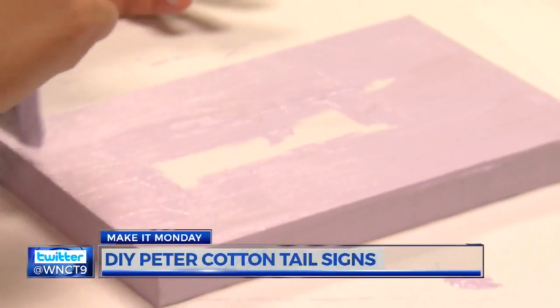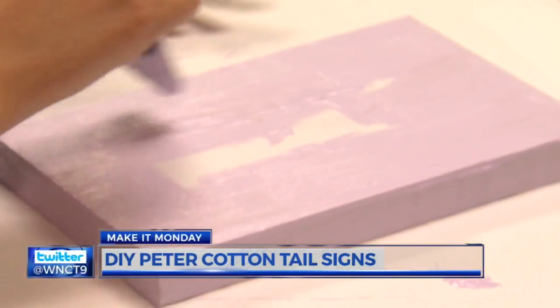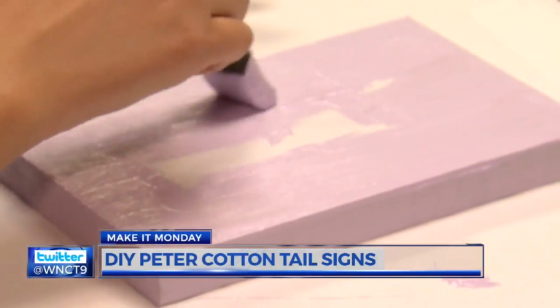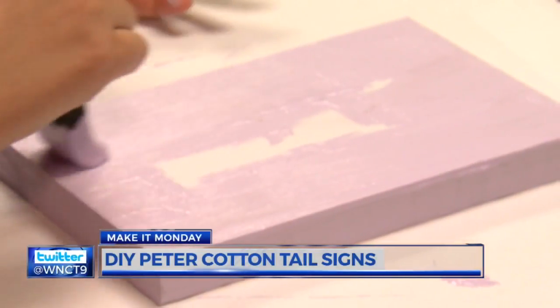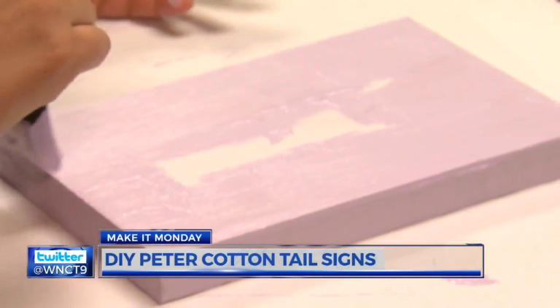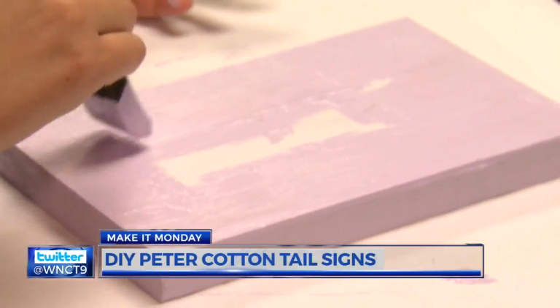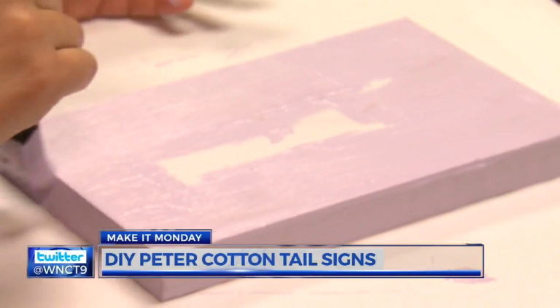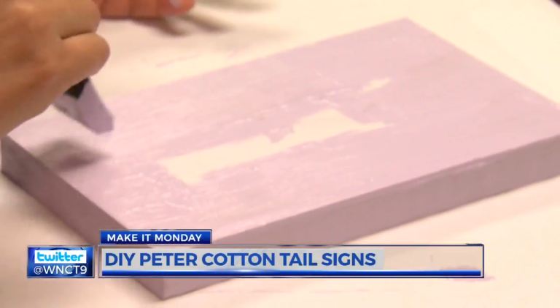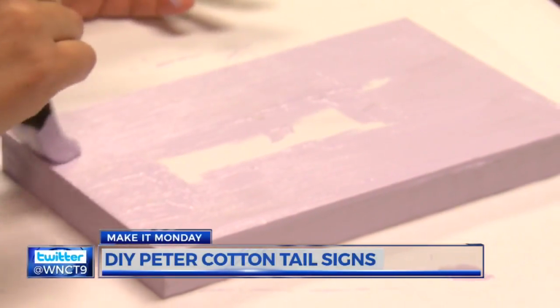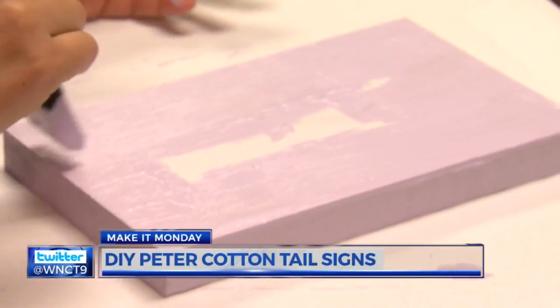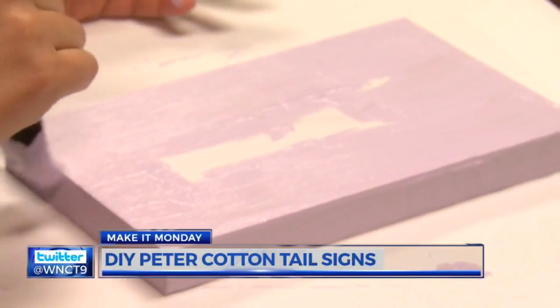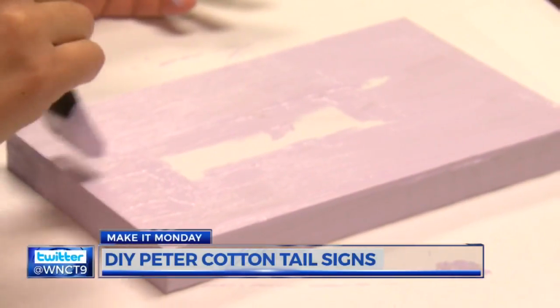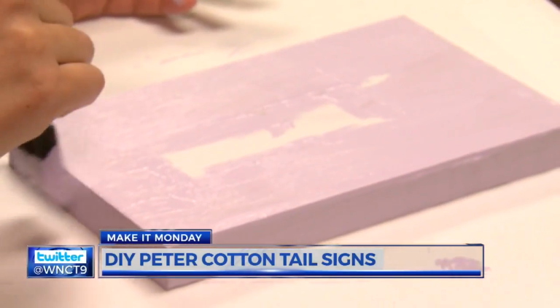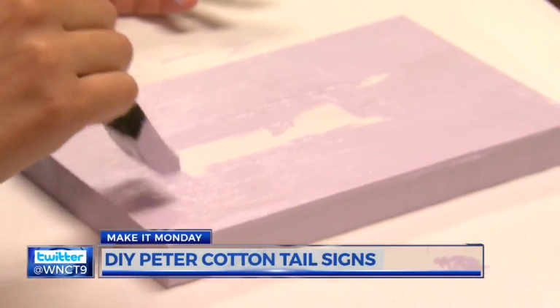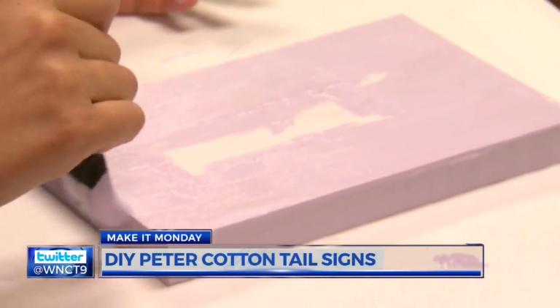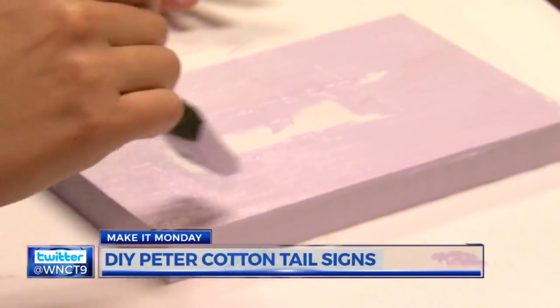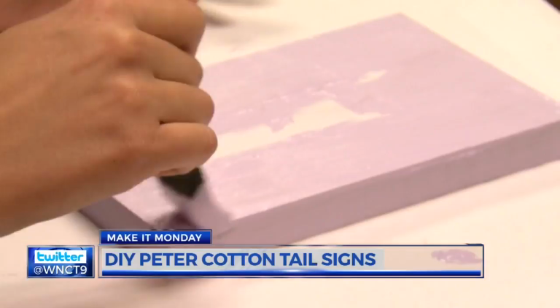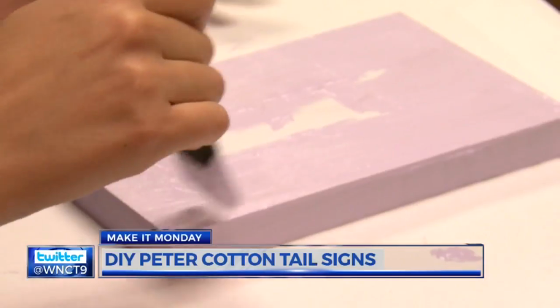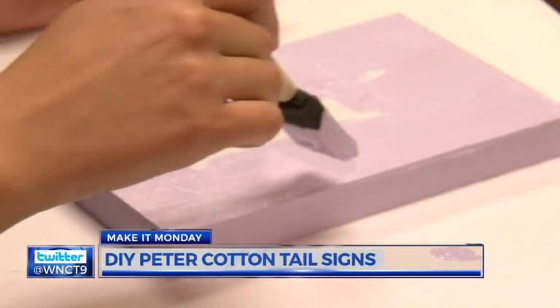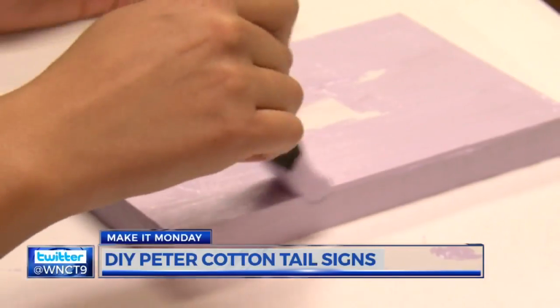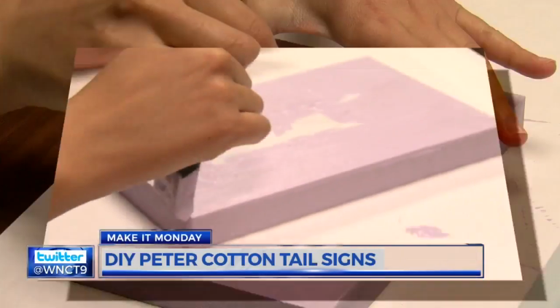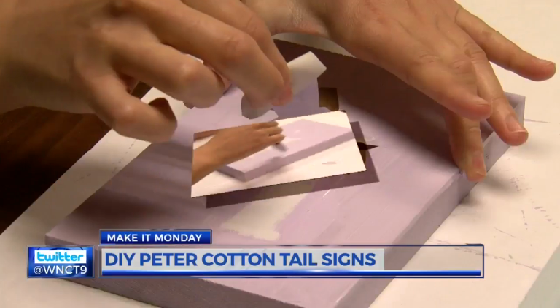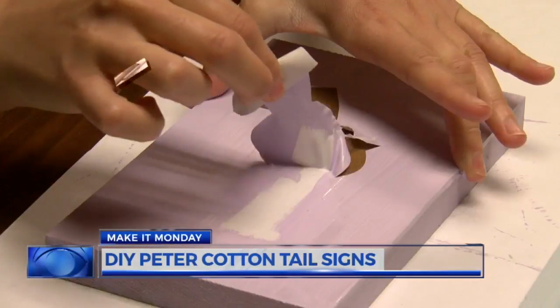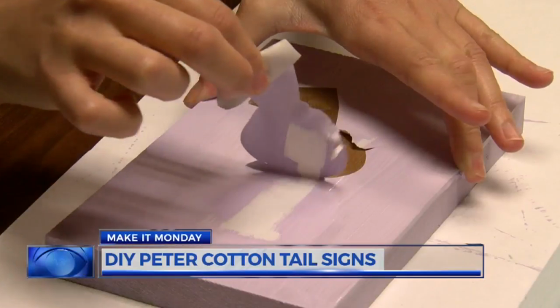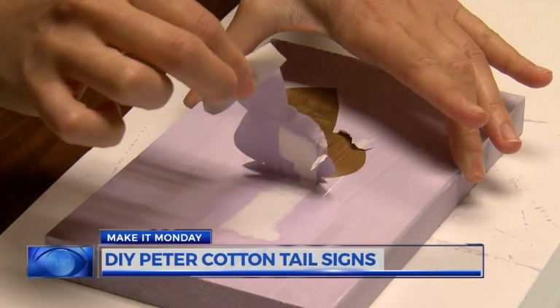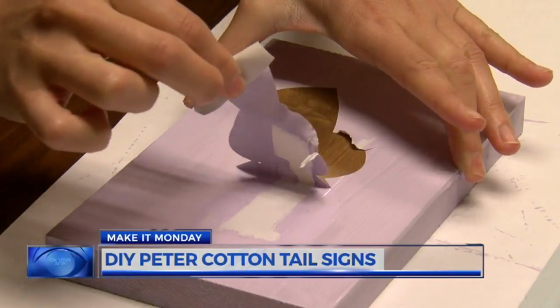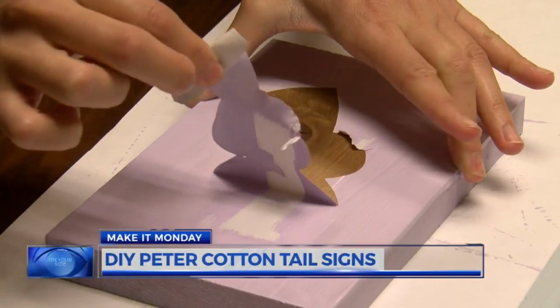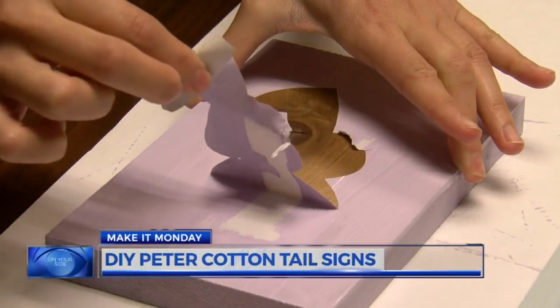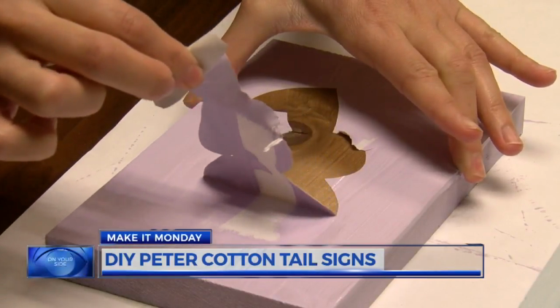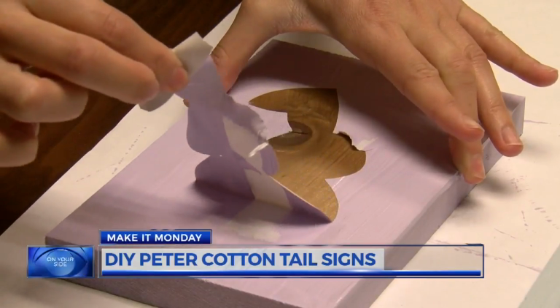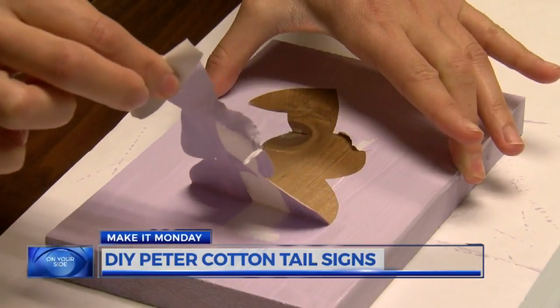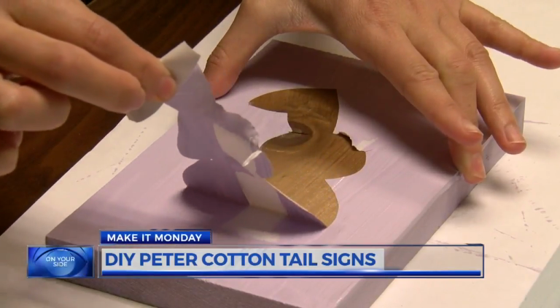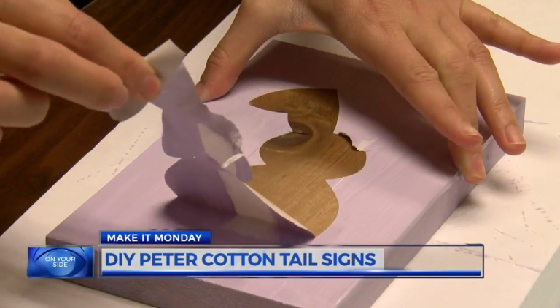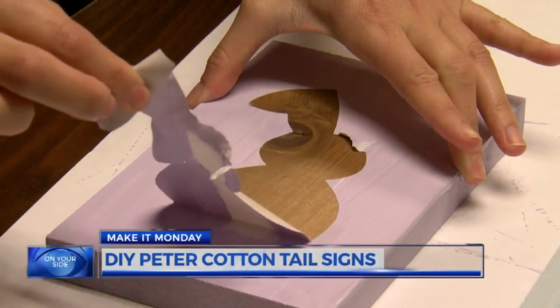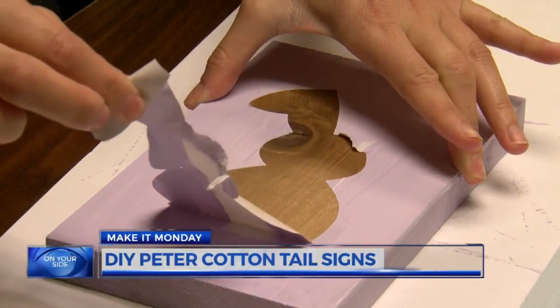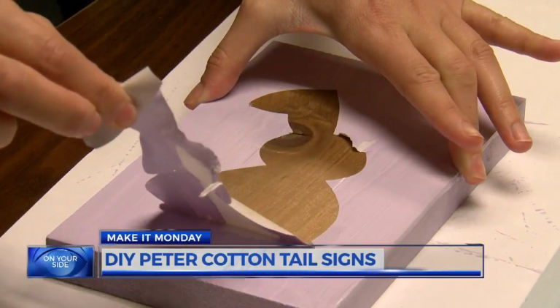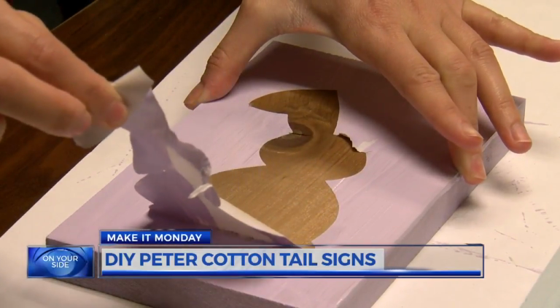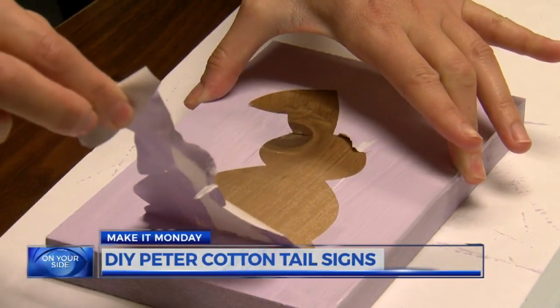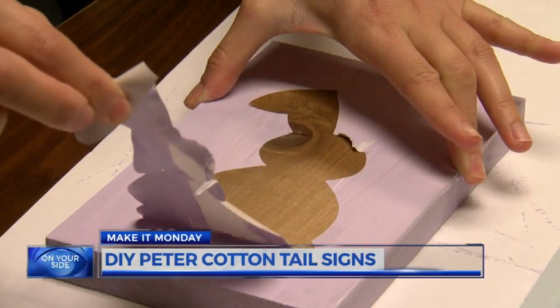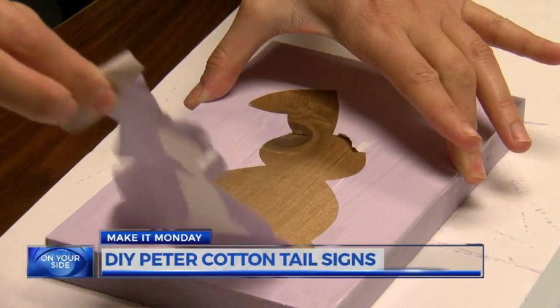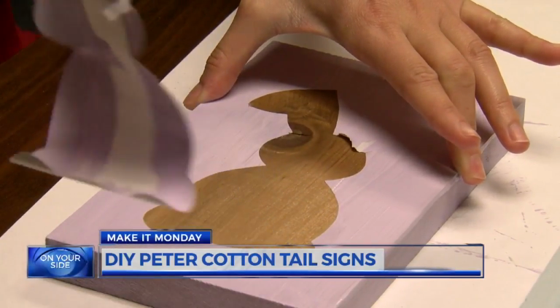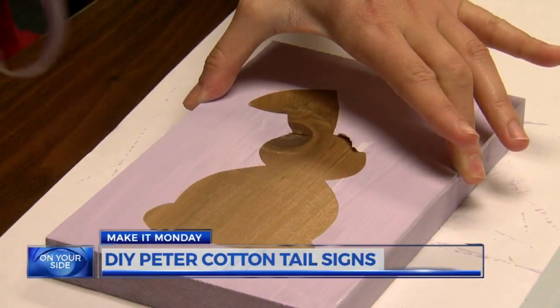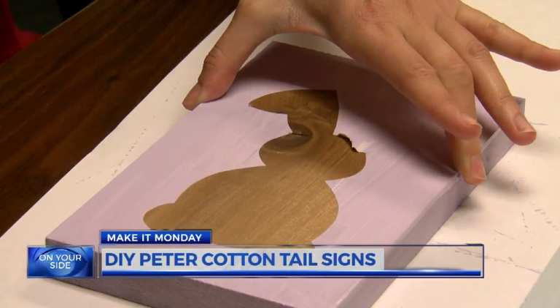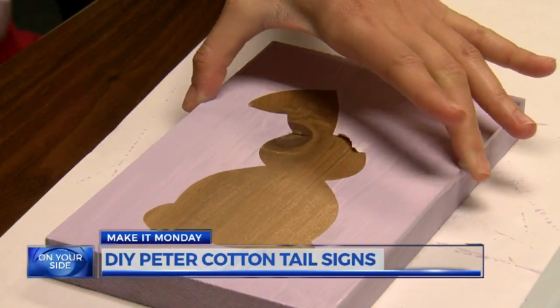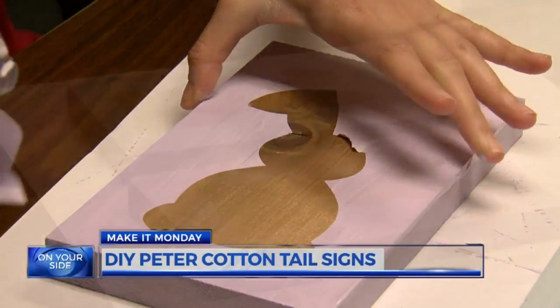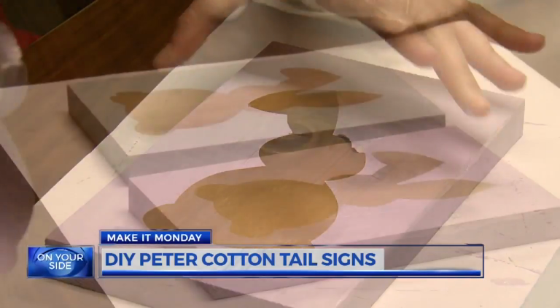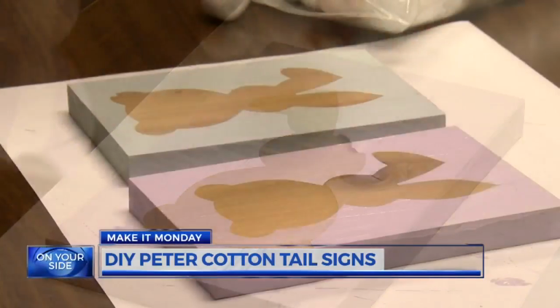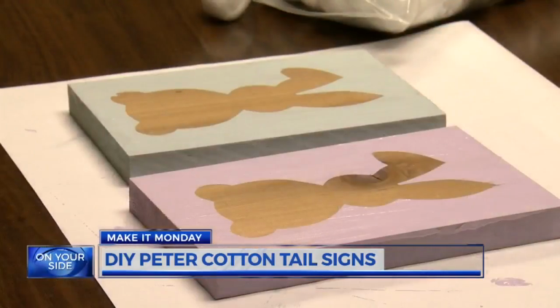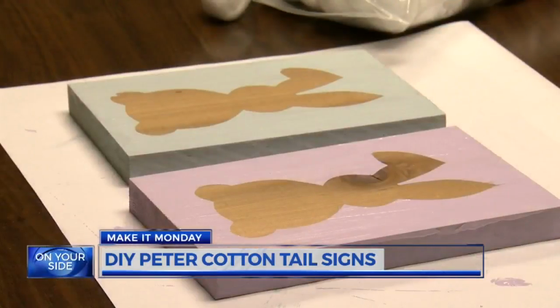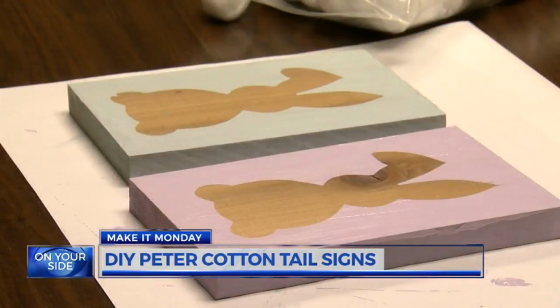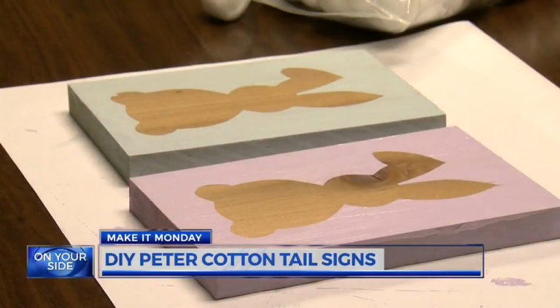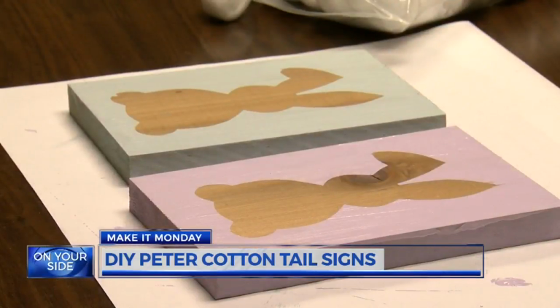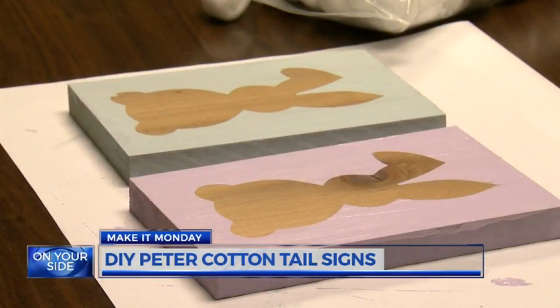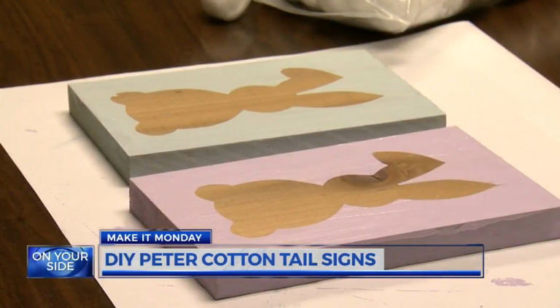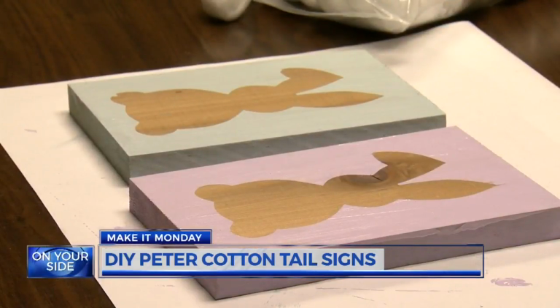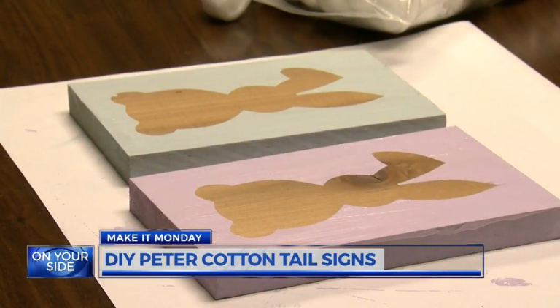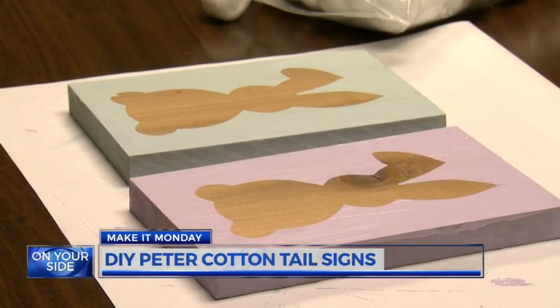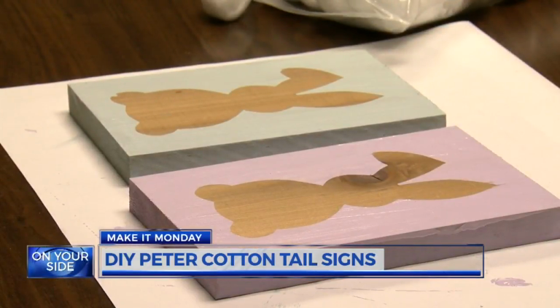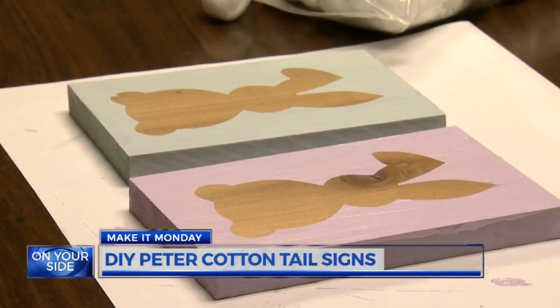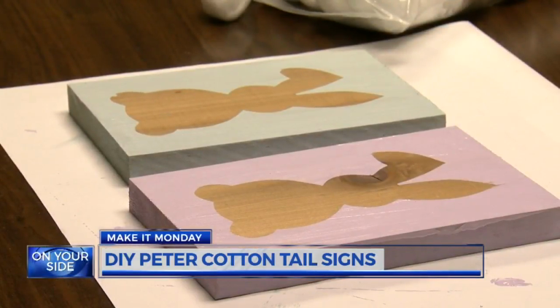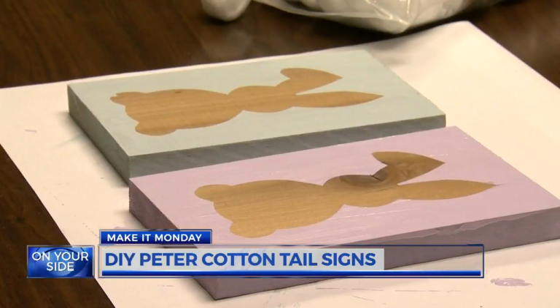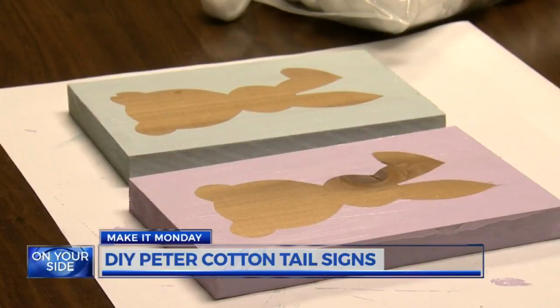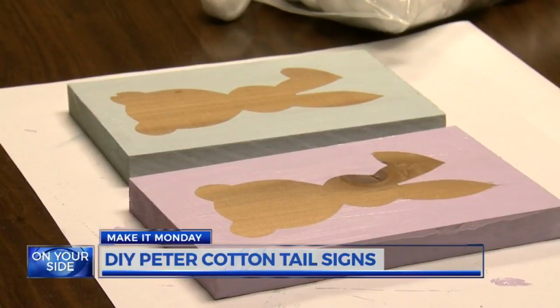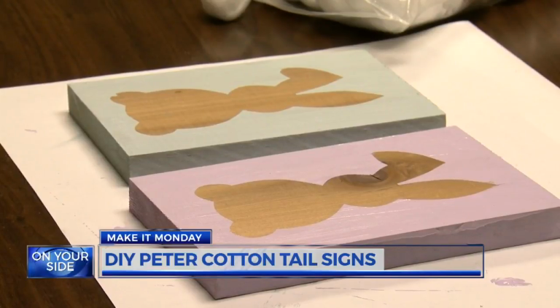Usually two to three coats of paint will do the trick. Wait for it to dry and then peel off the sticker. You're left with a wood bunny and a colored background.